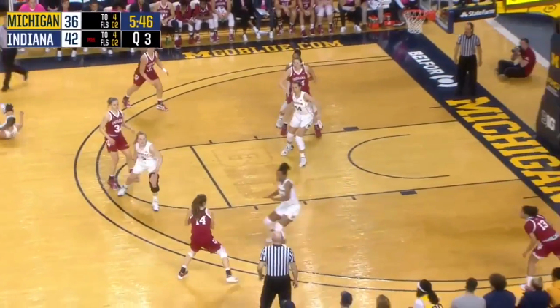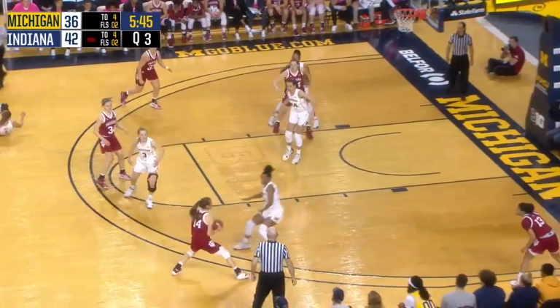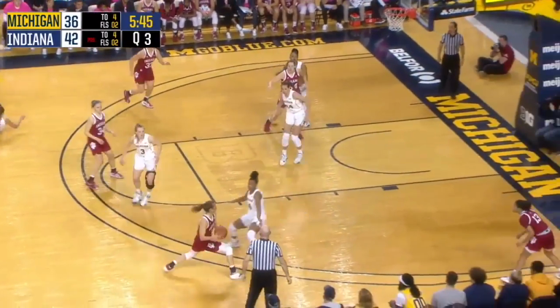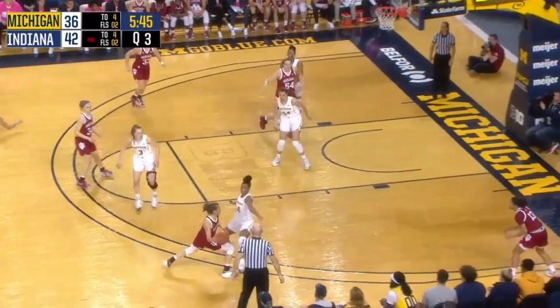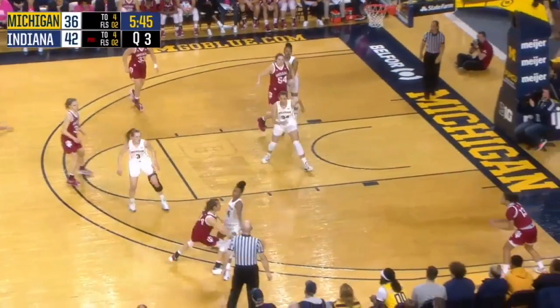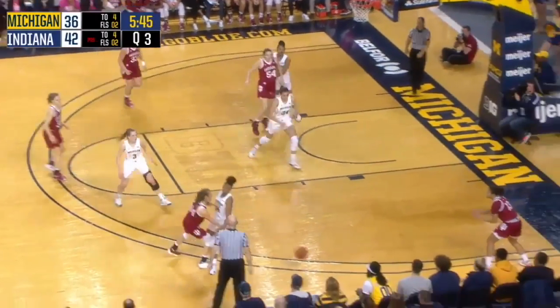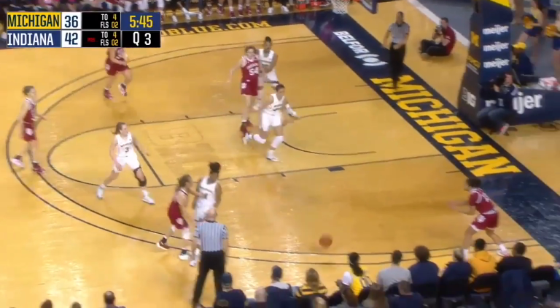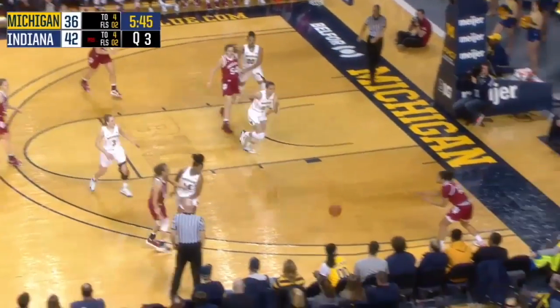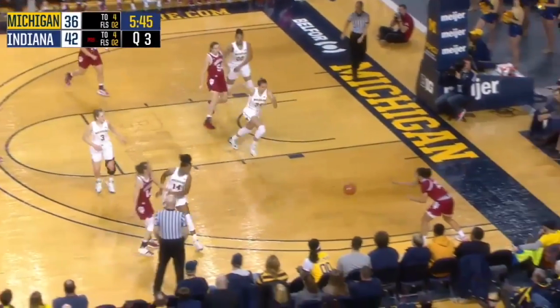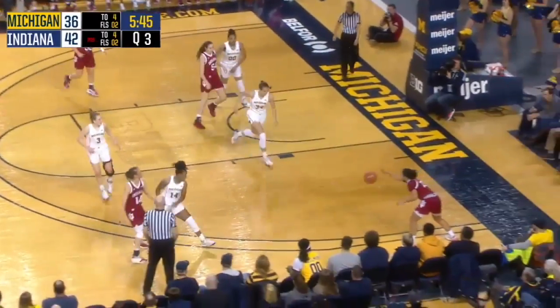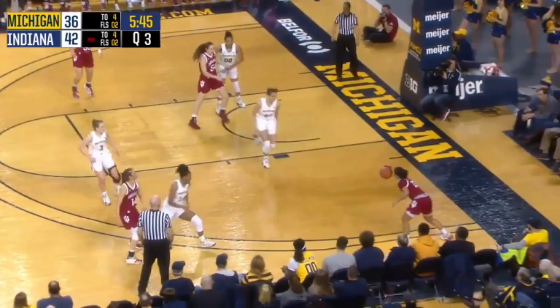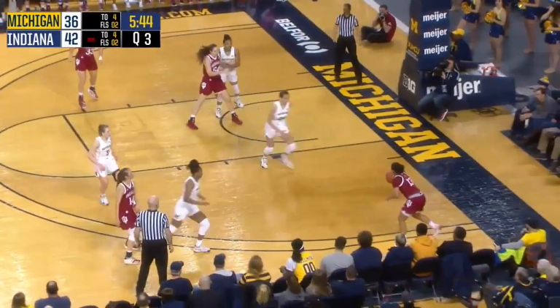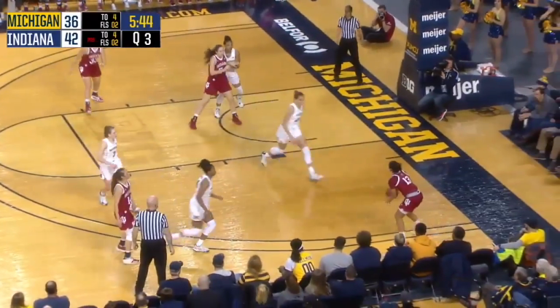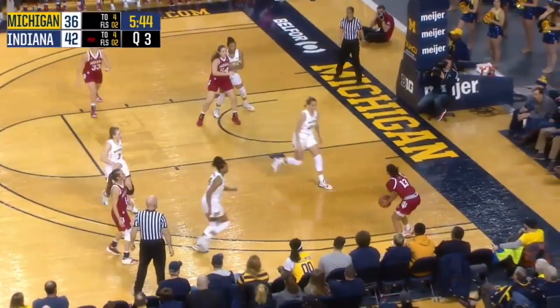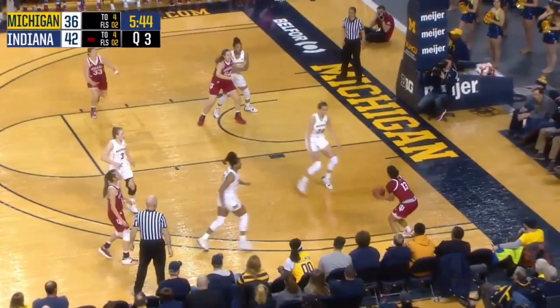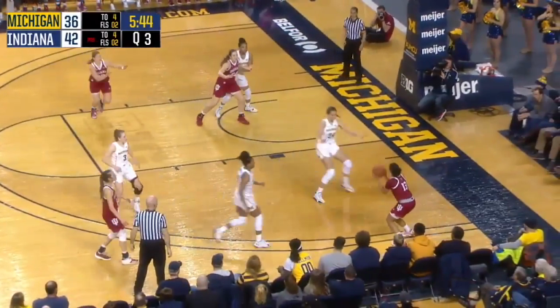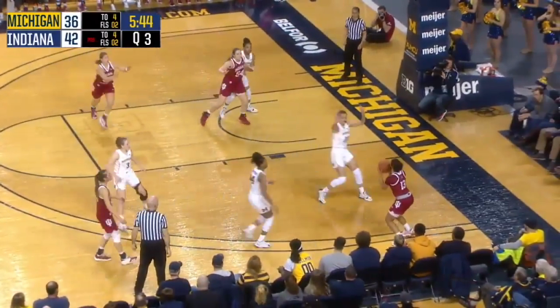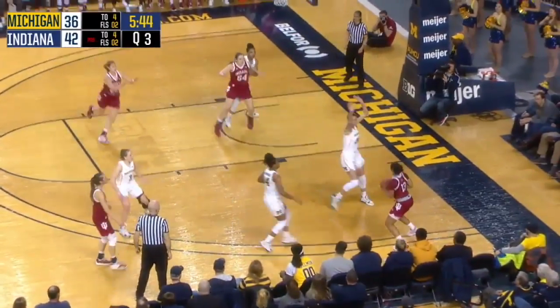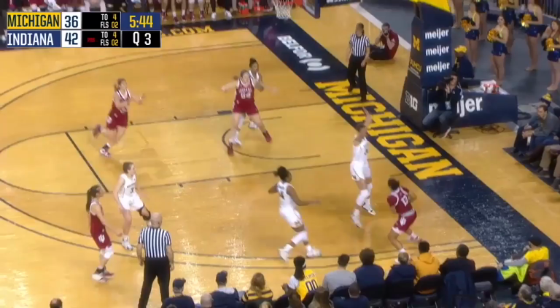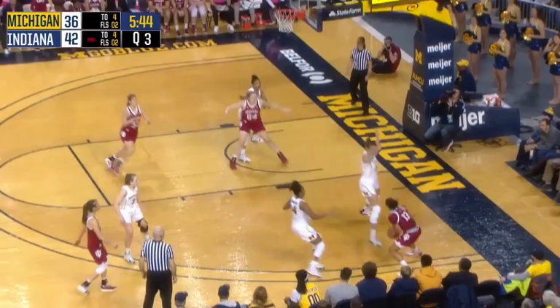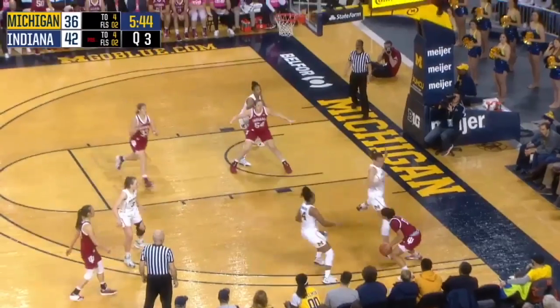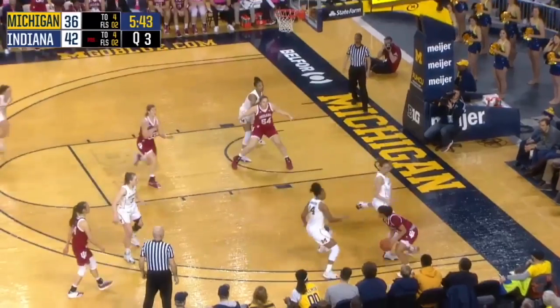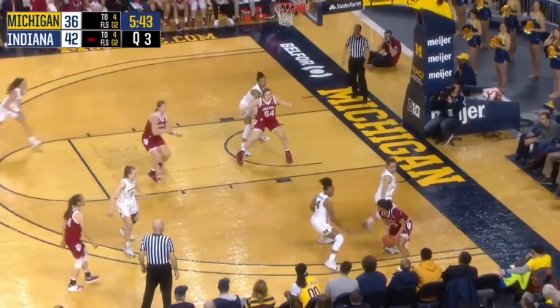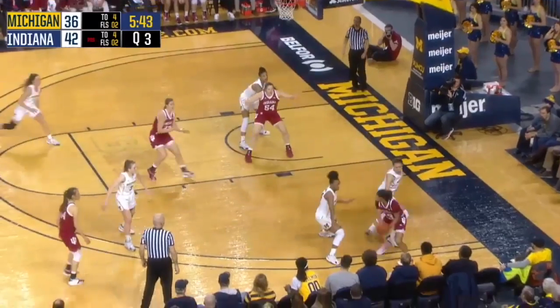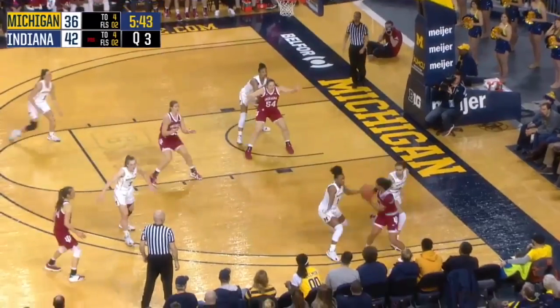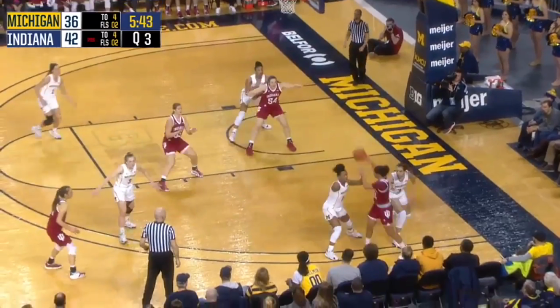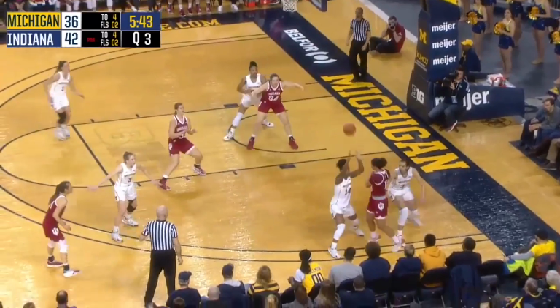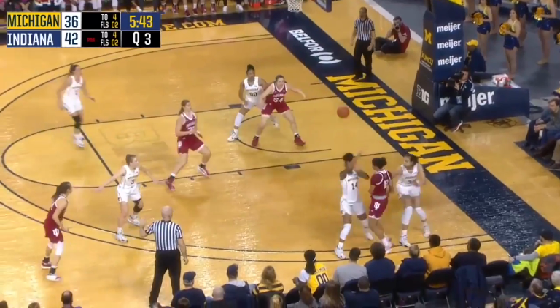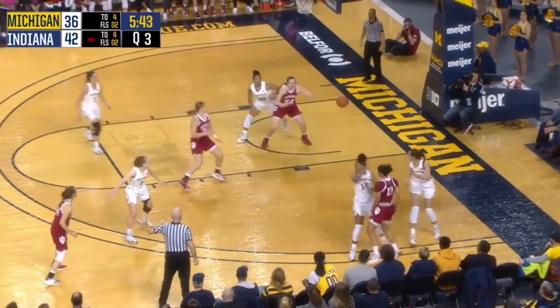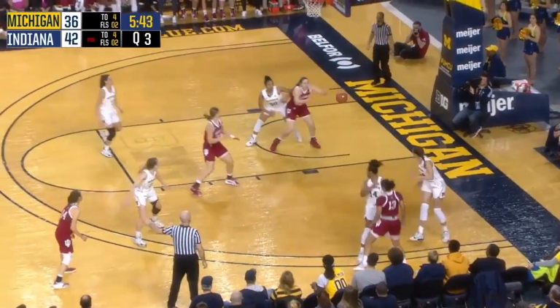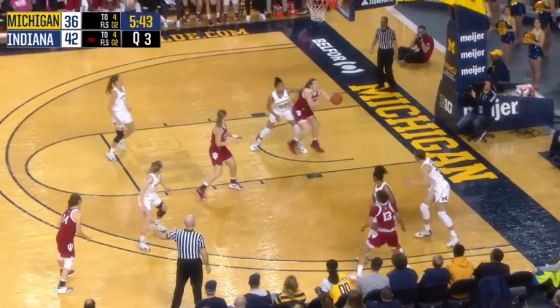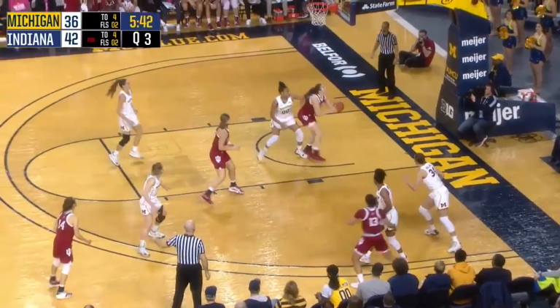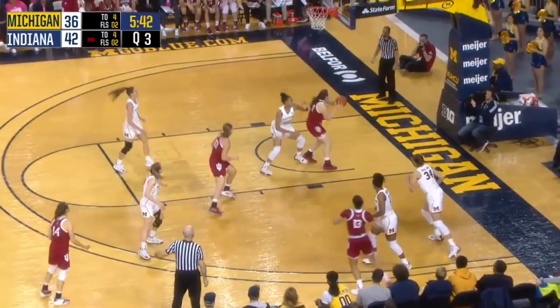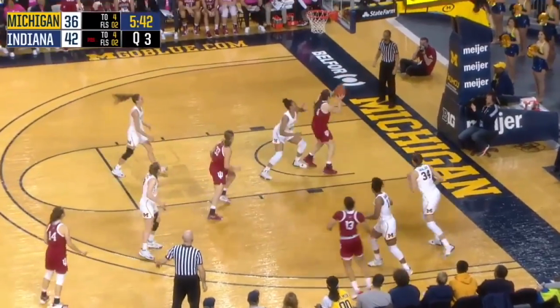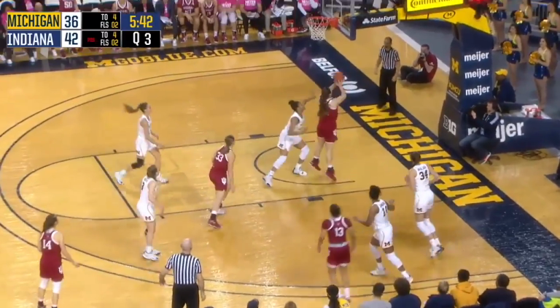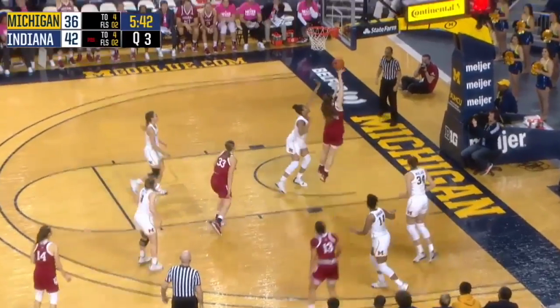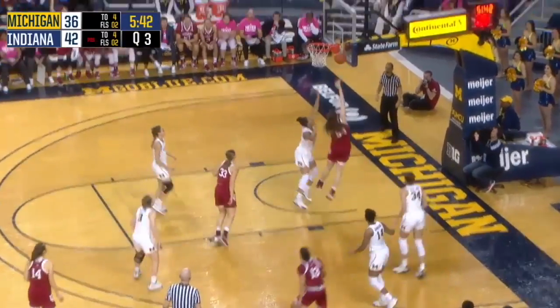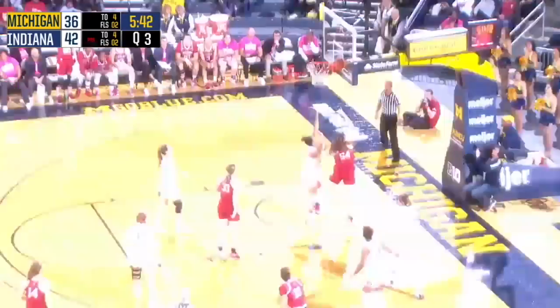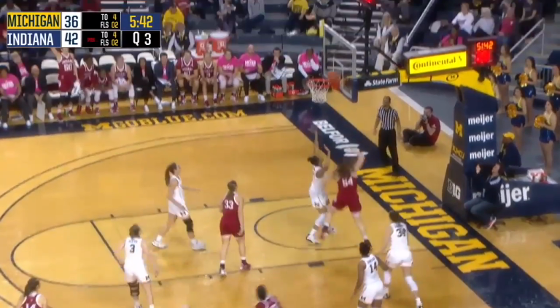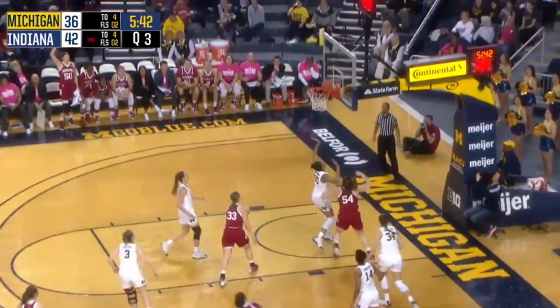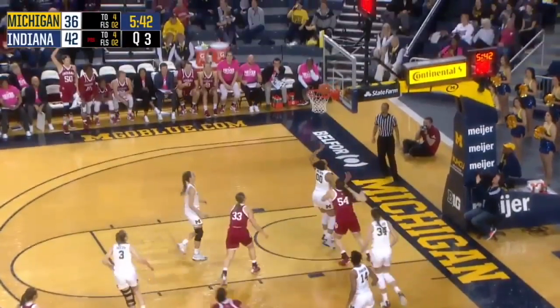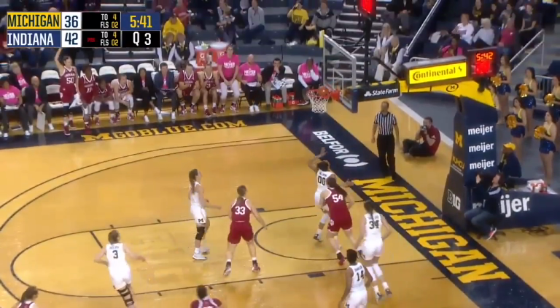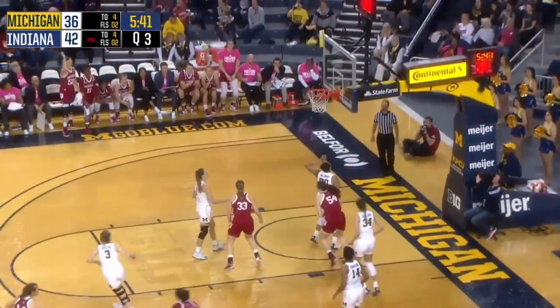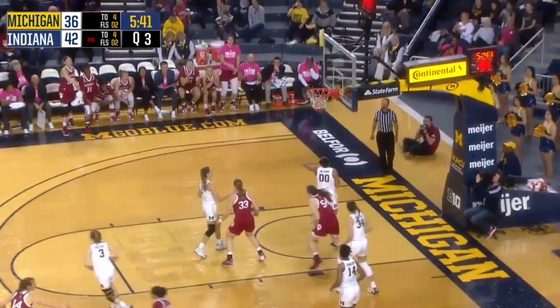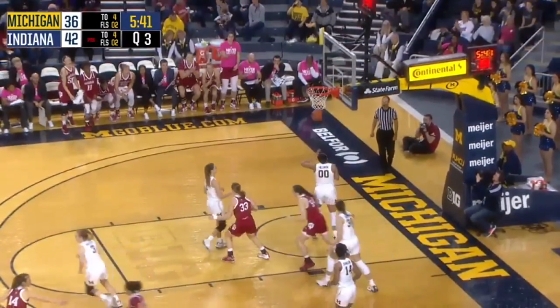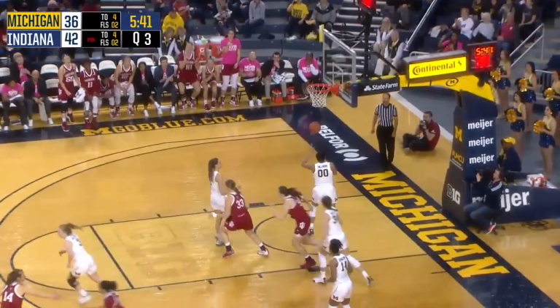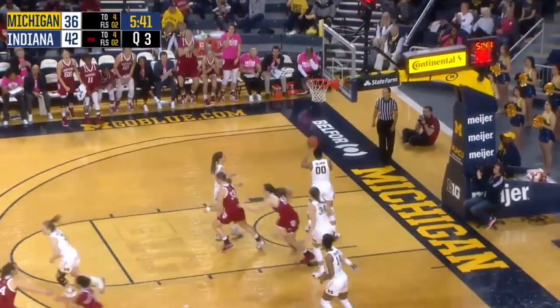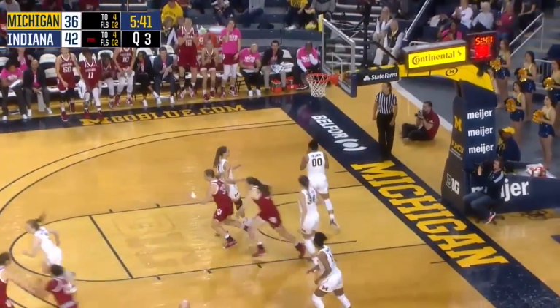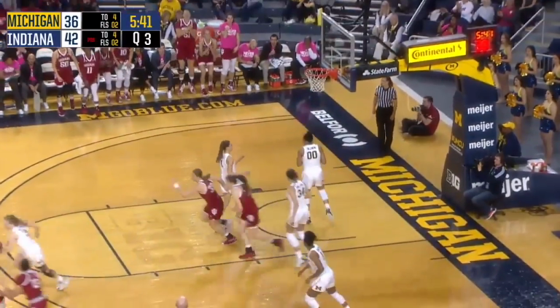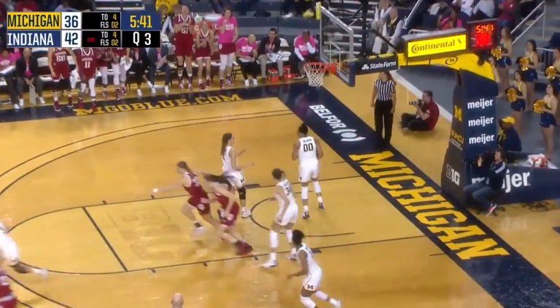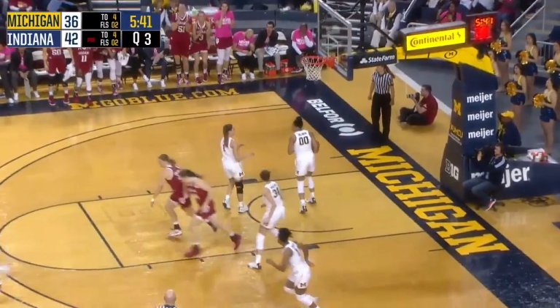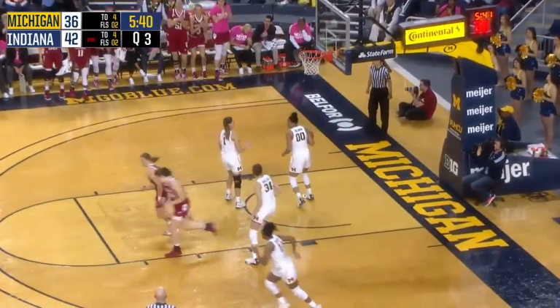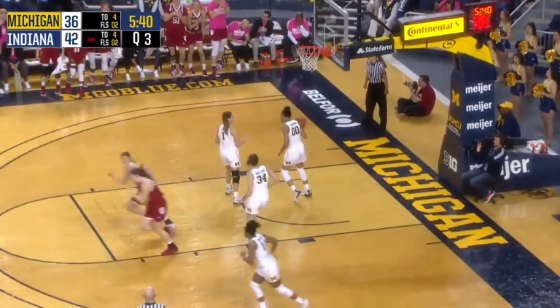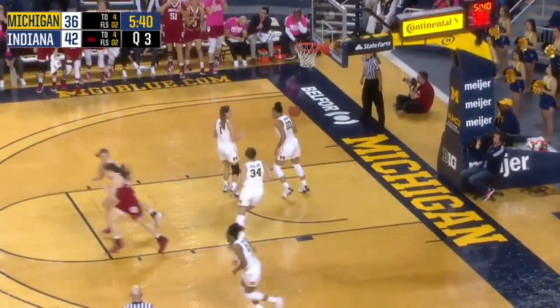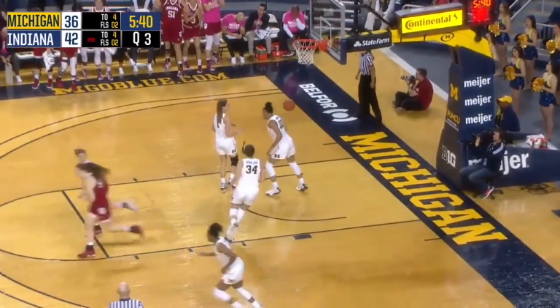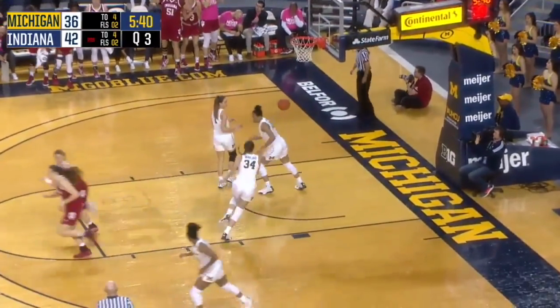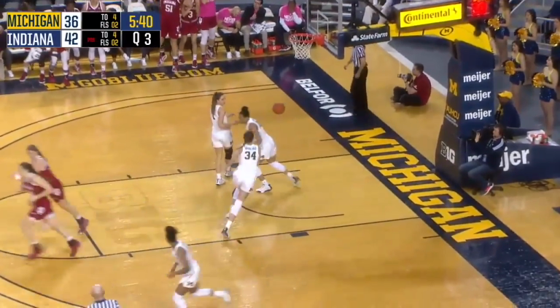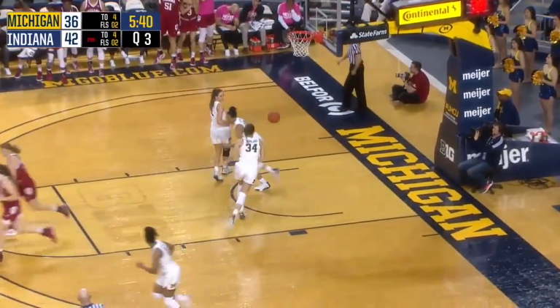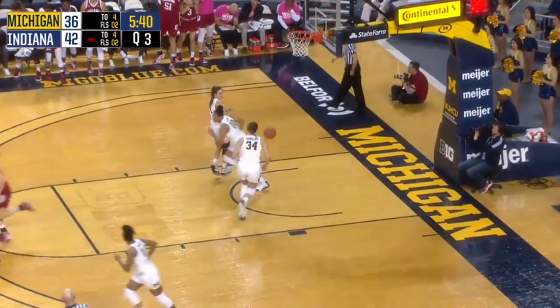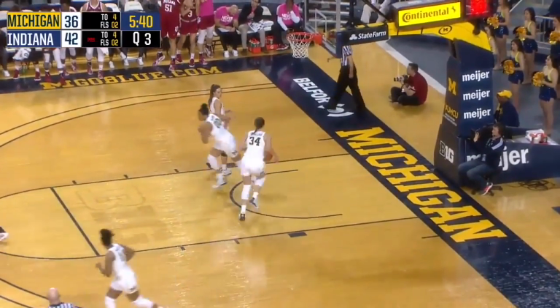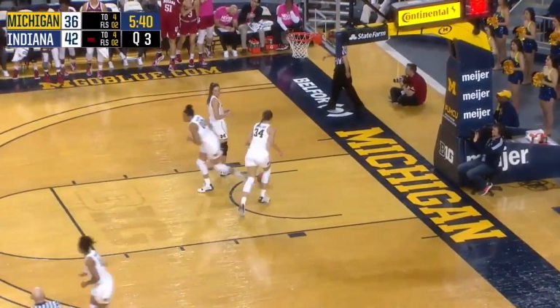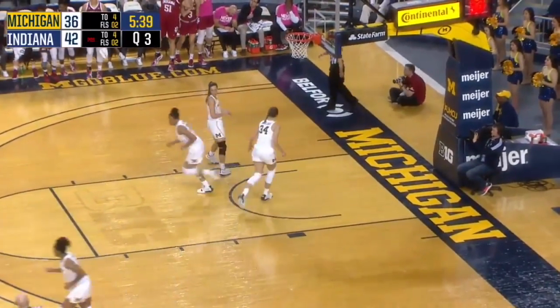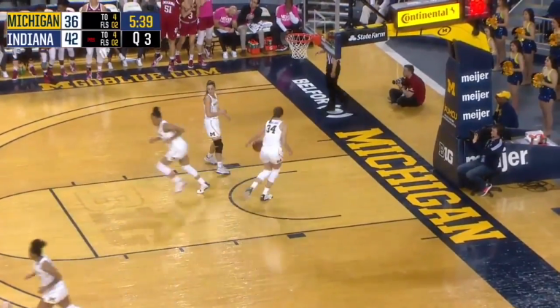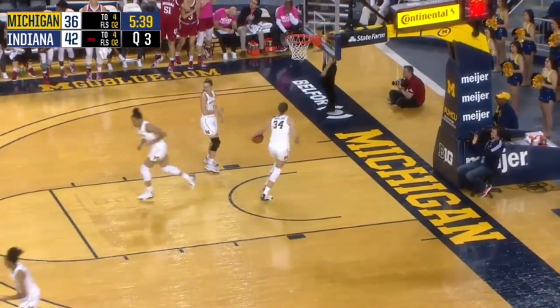Here's Pat Berg in the corner, Penn fakes the open three, whips it into Holmes — deep position — and an easy score.